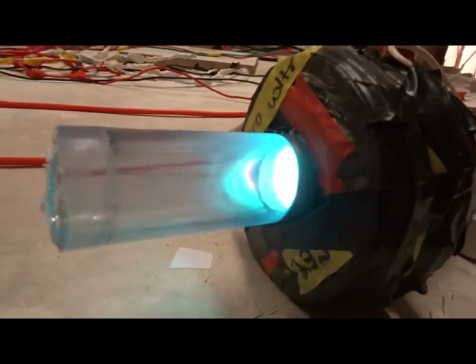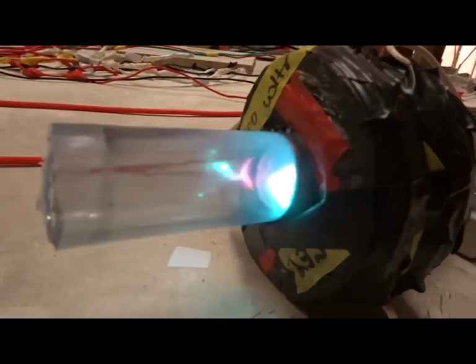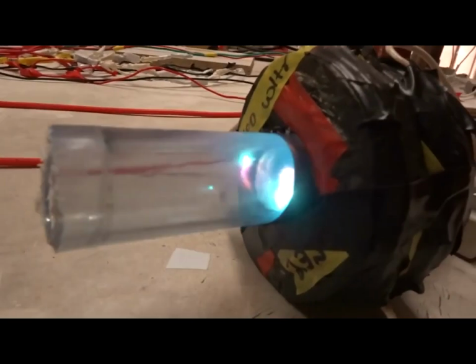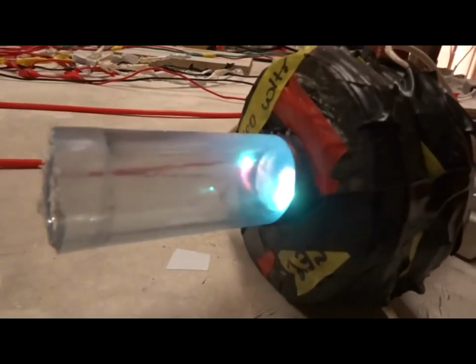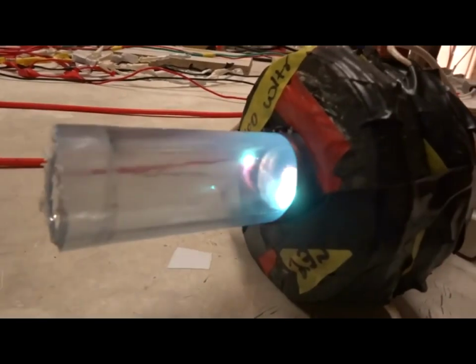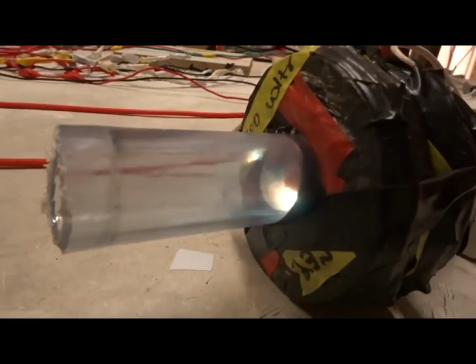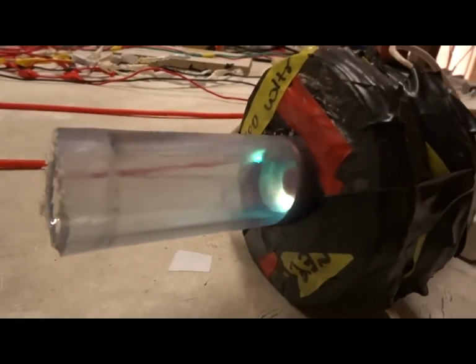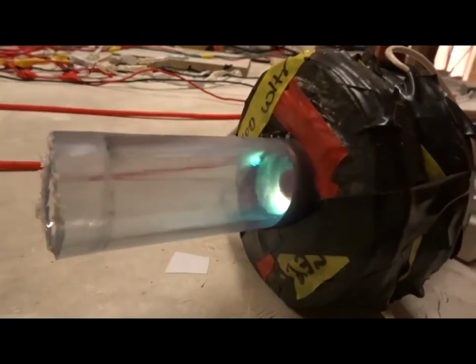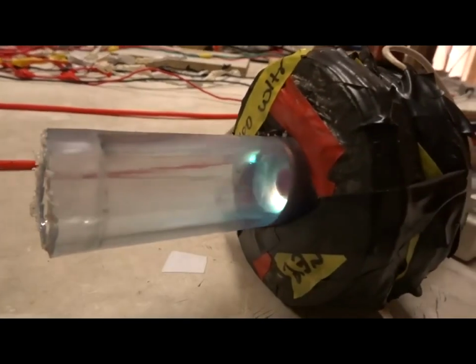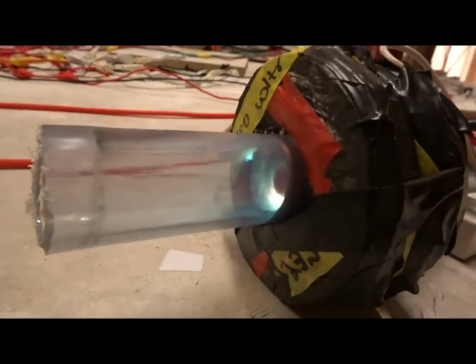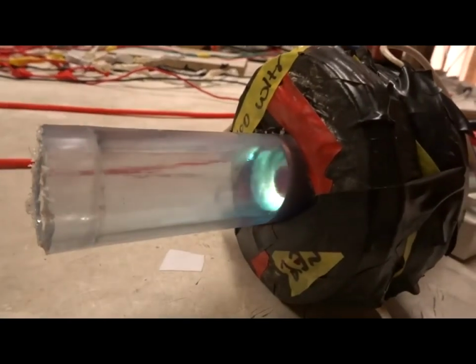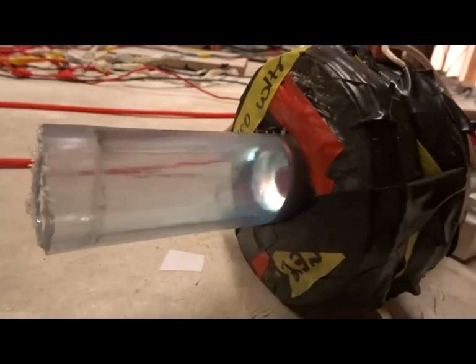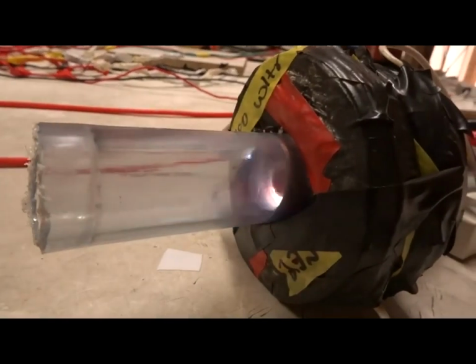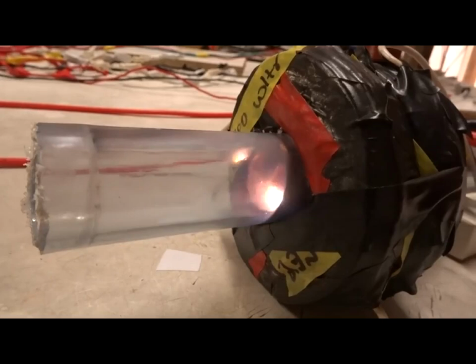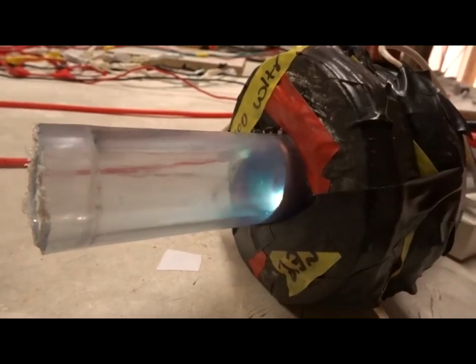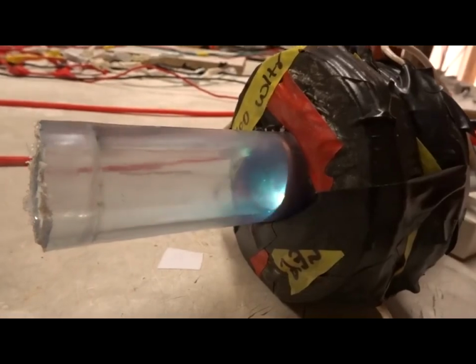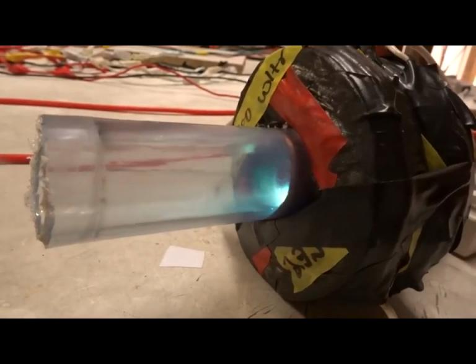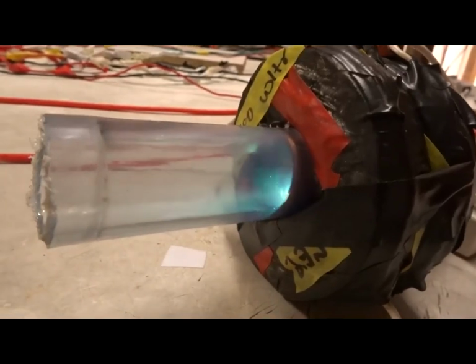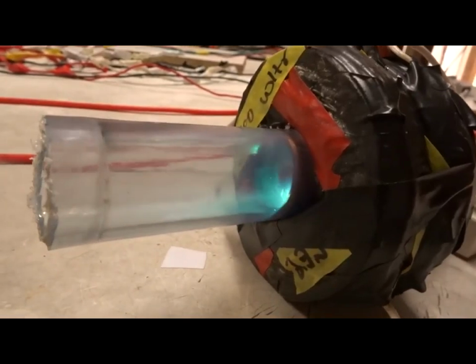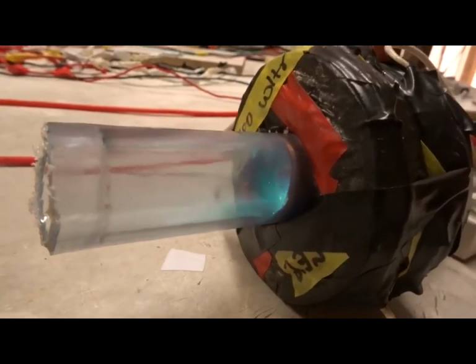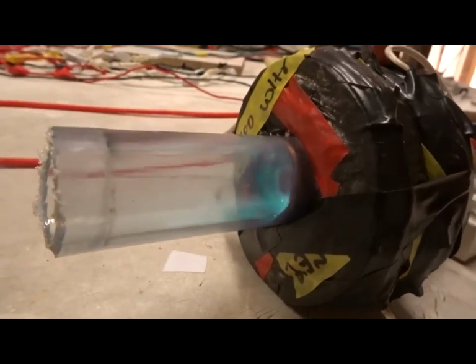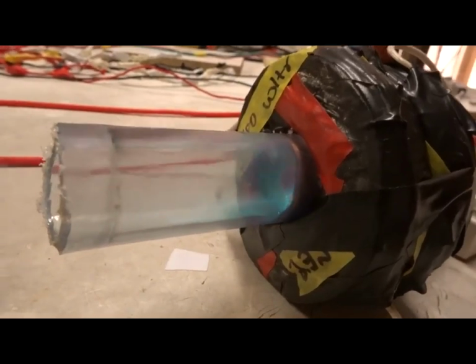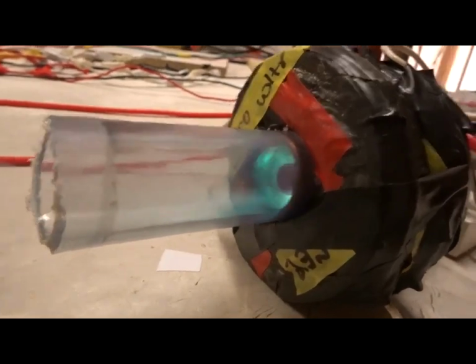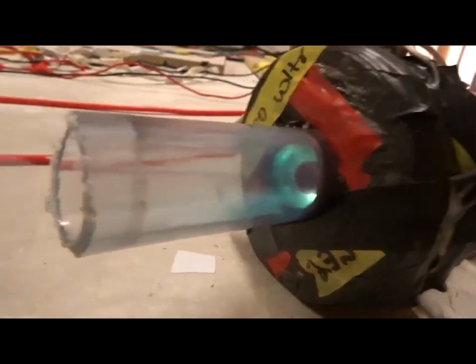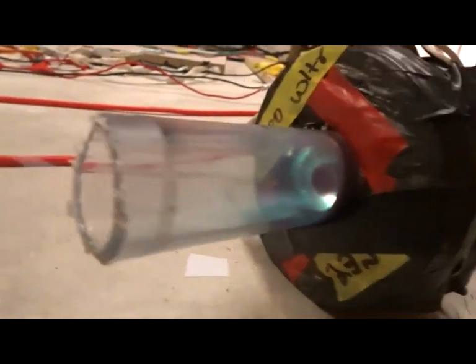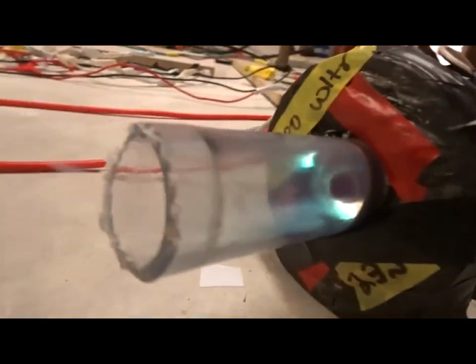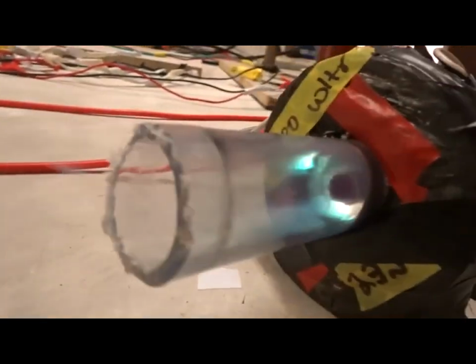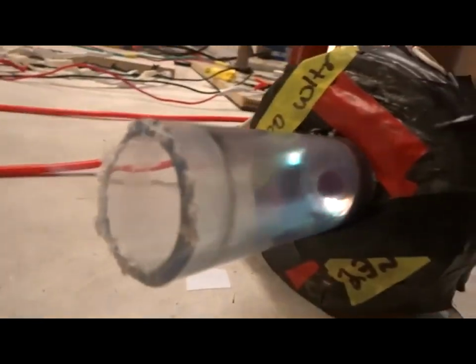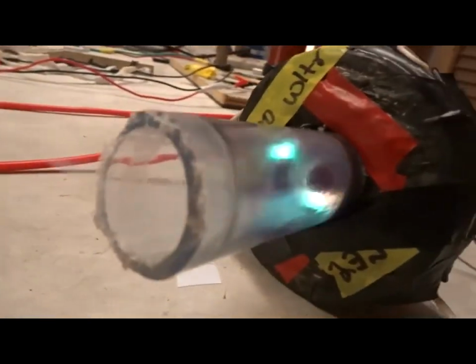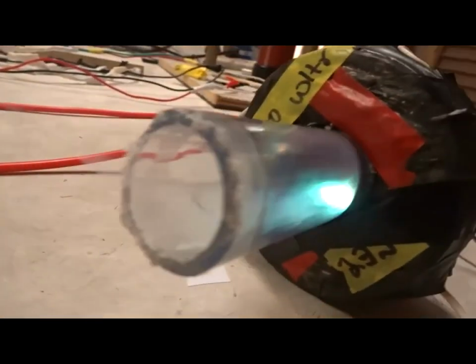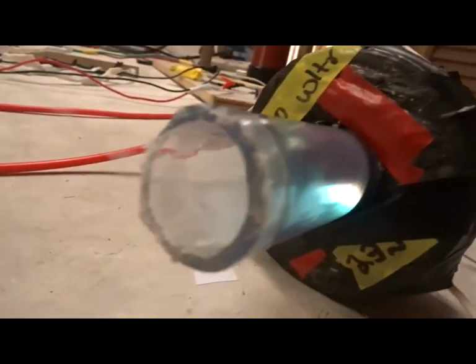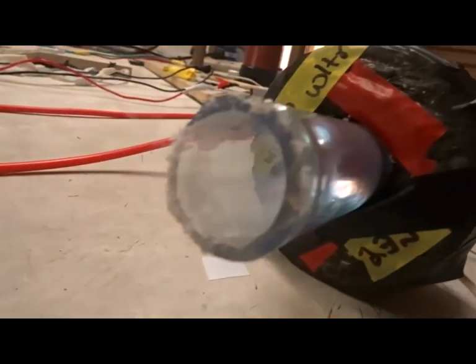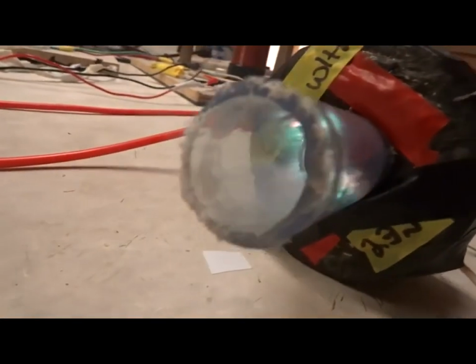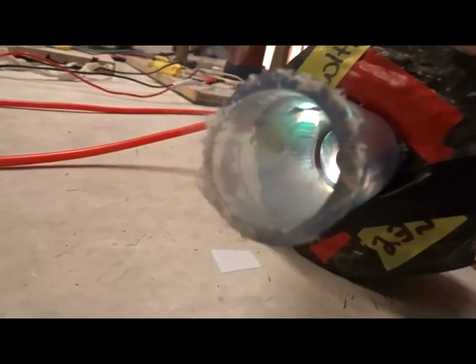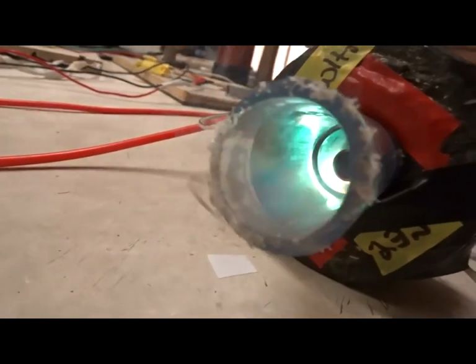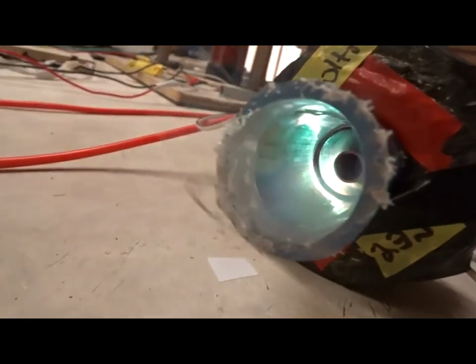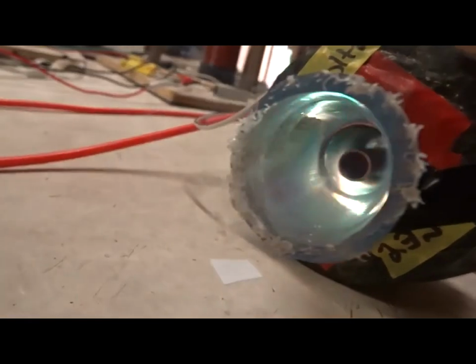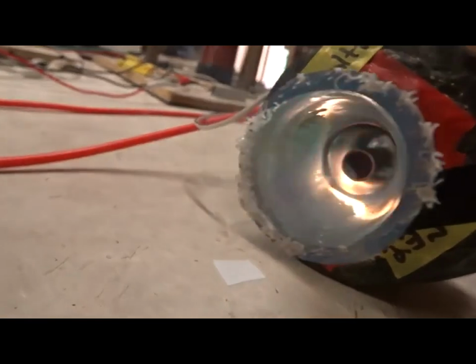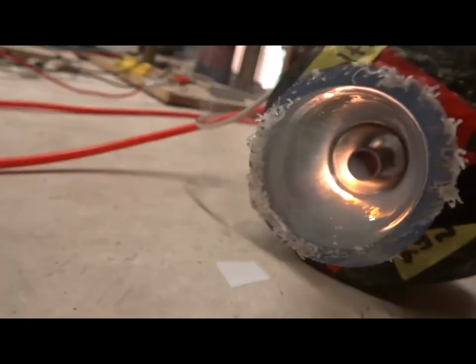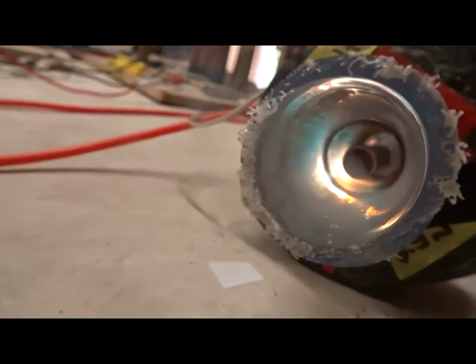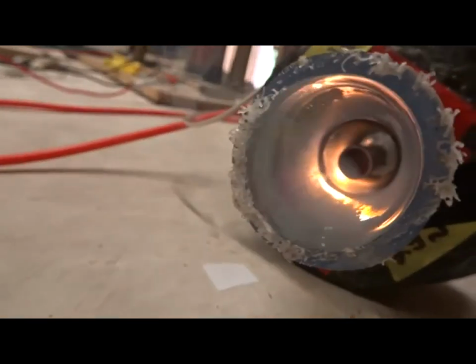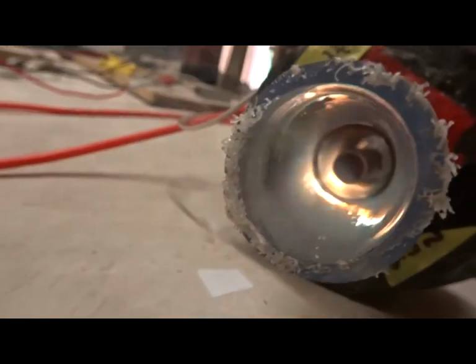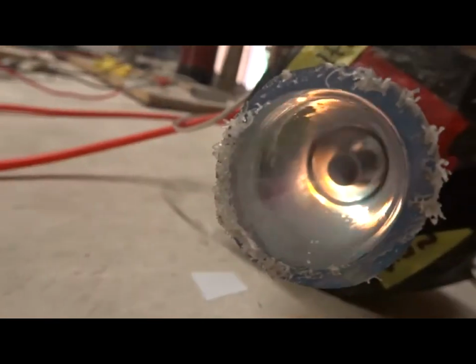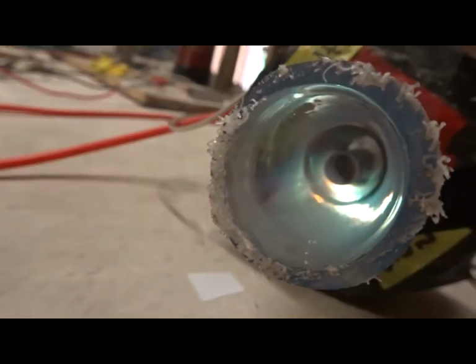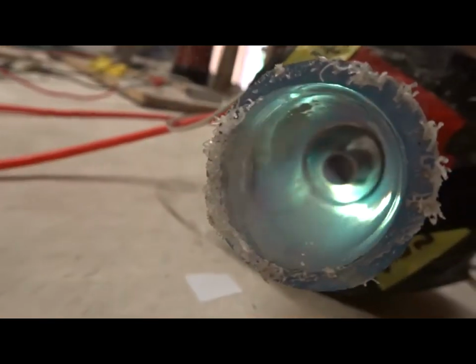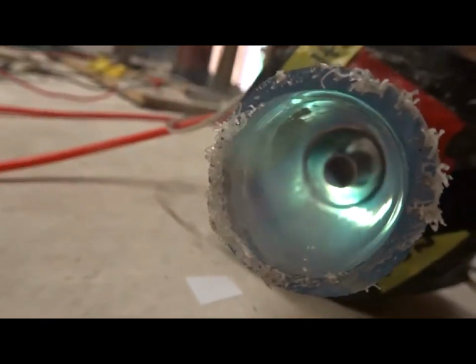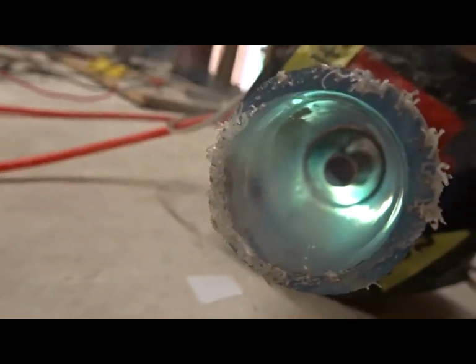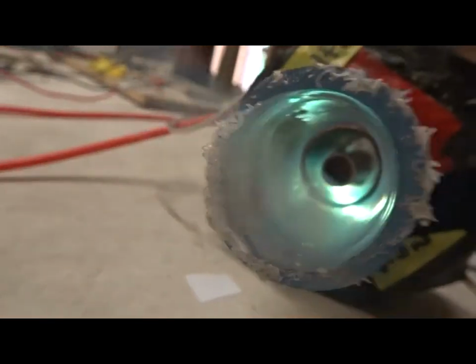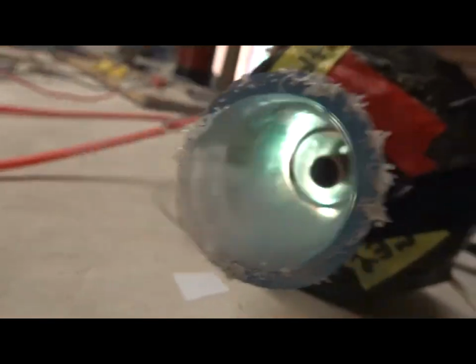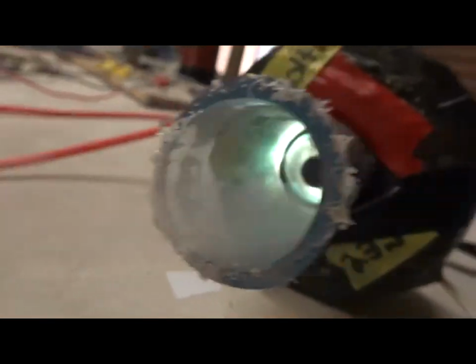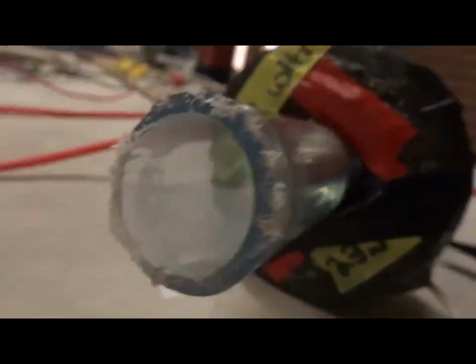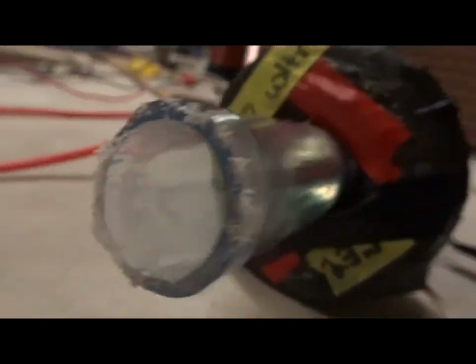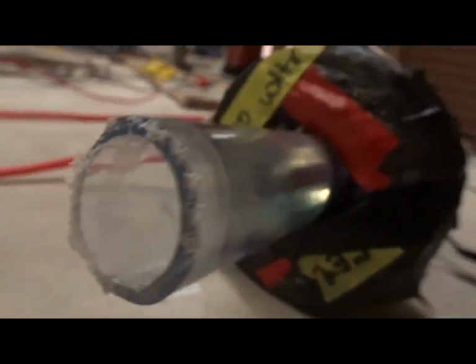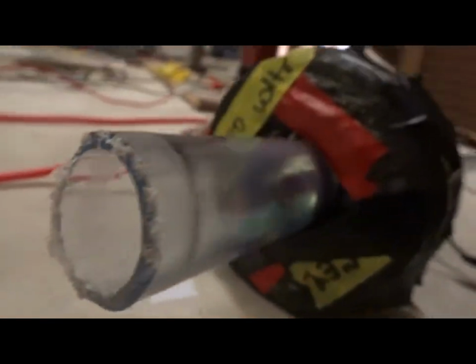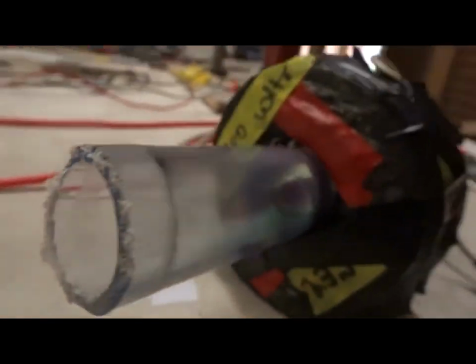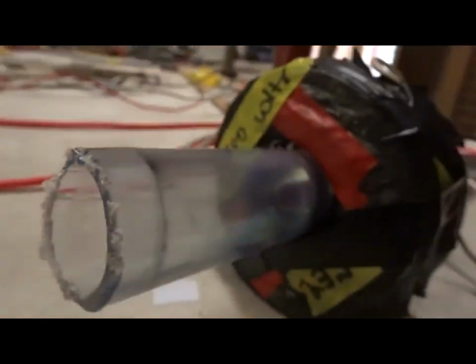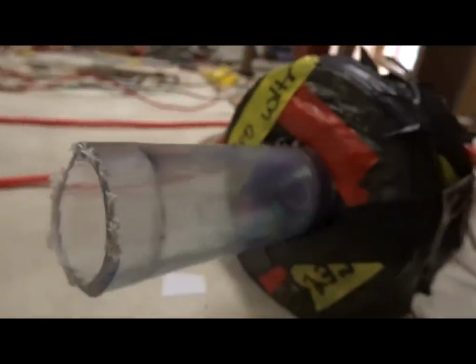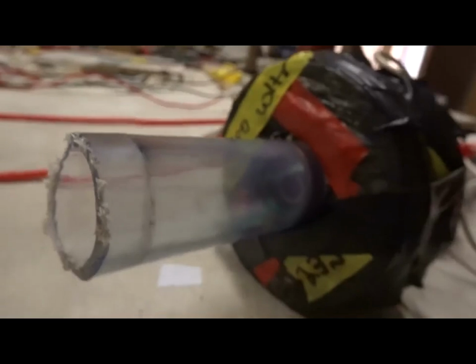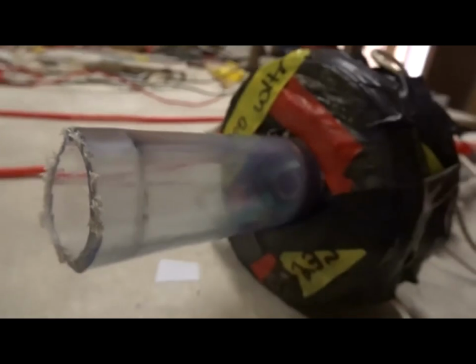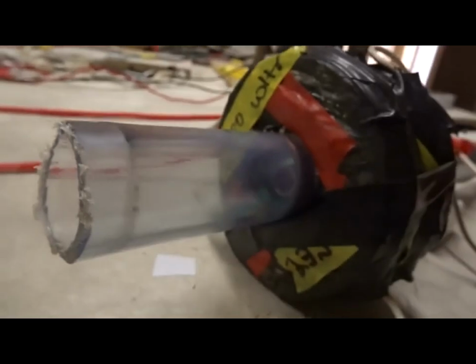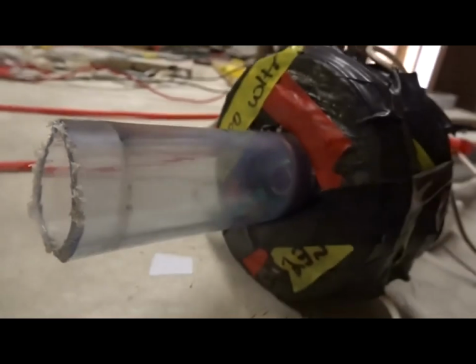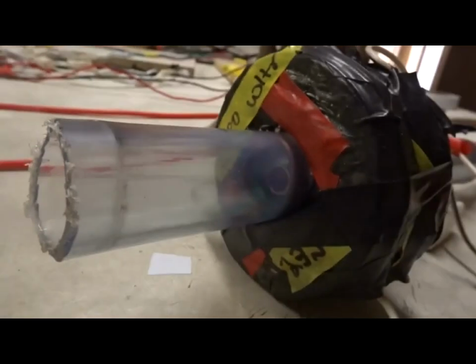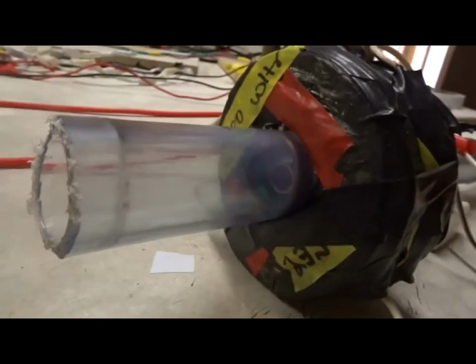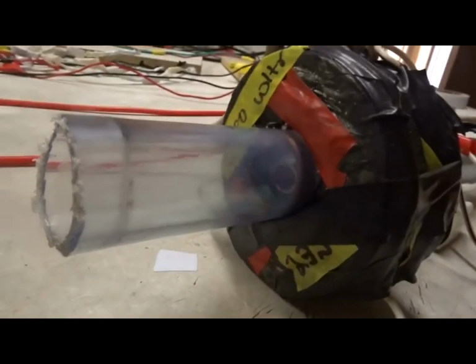Turn off the magnetism — we just see an arc. Turn on the magnetism.